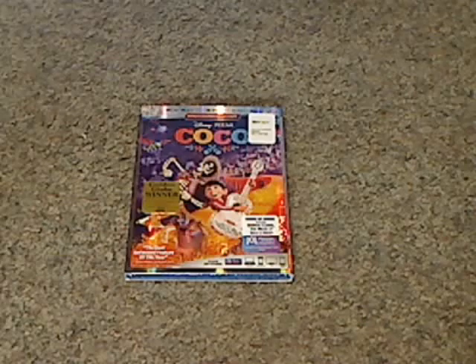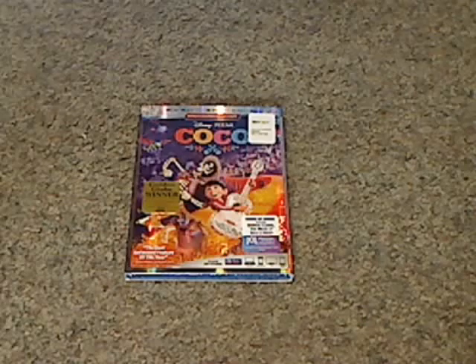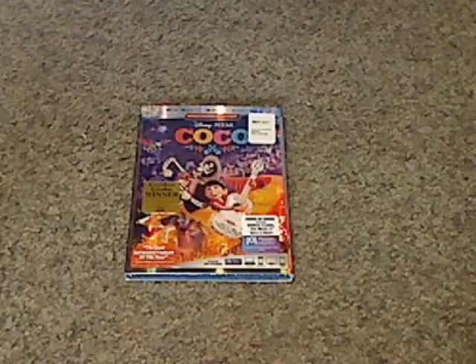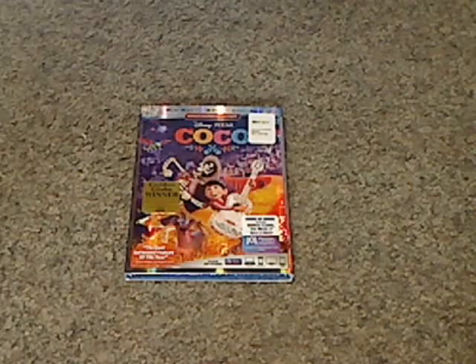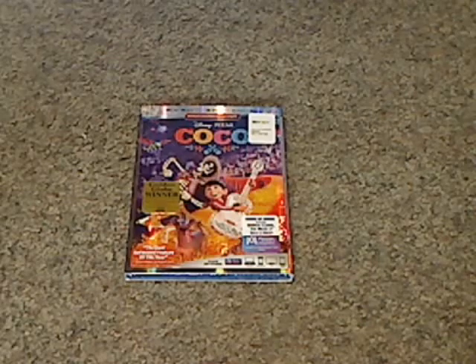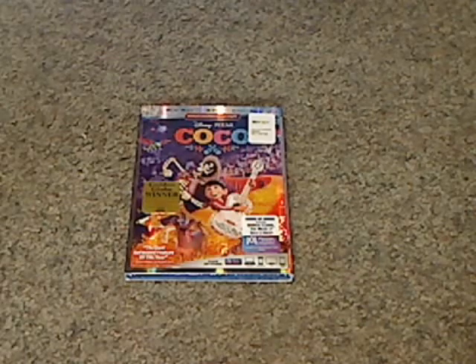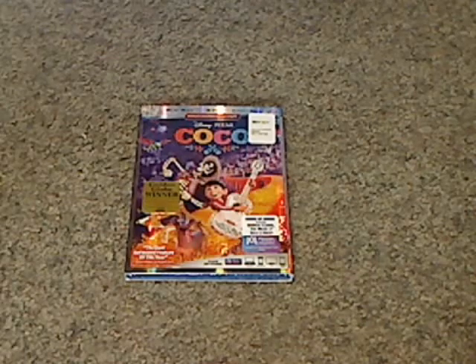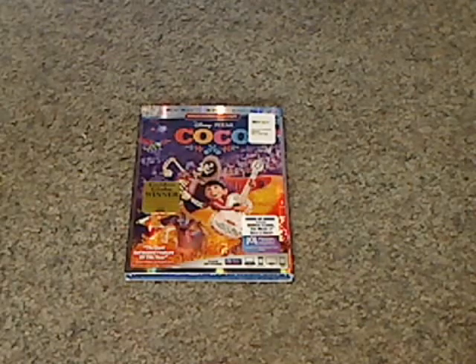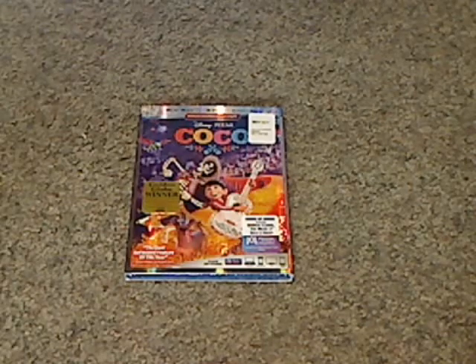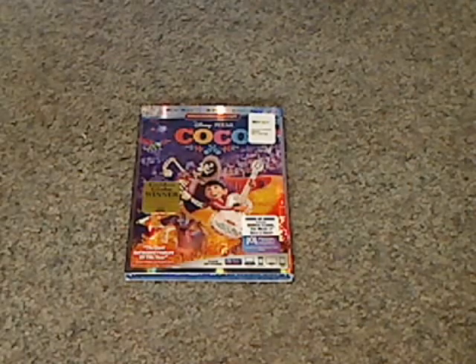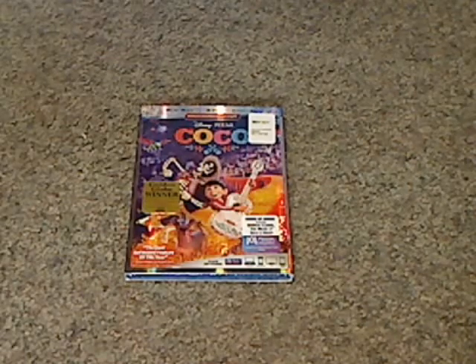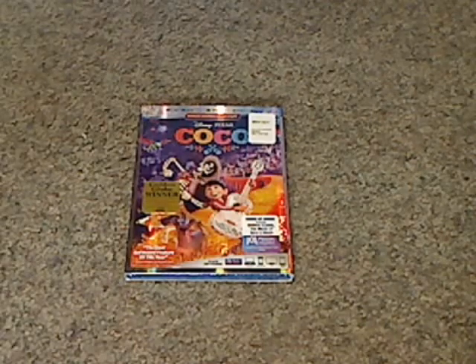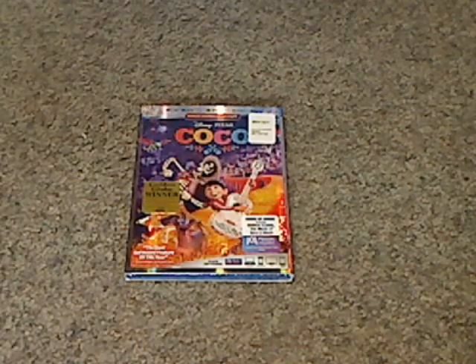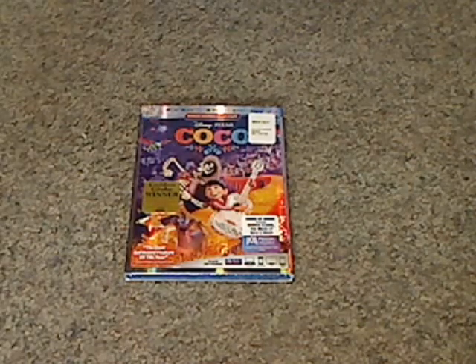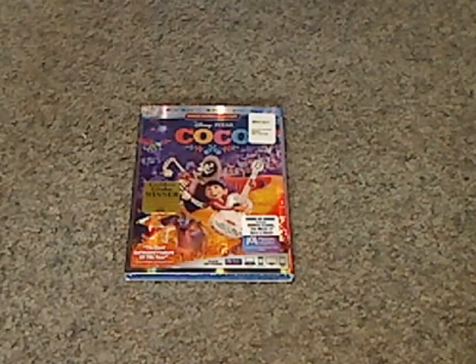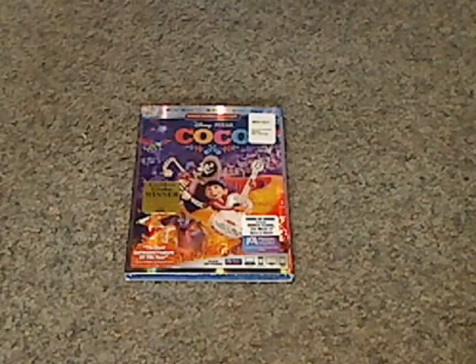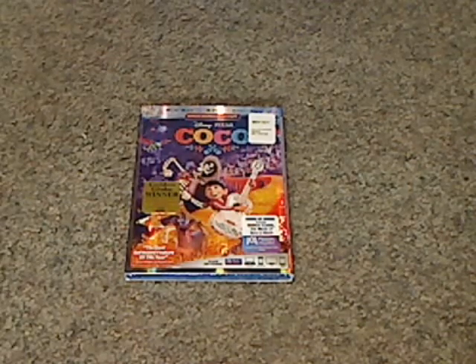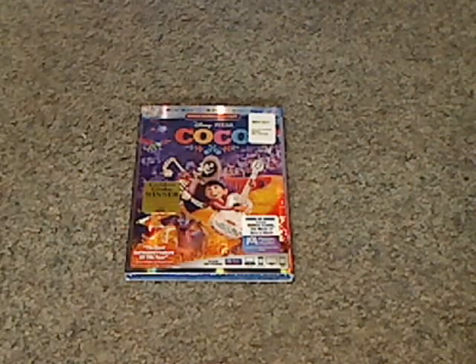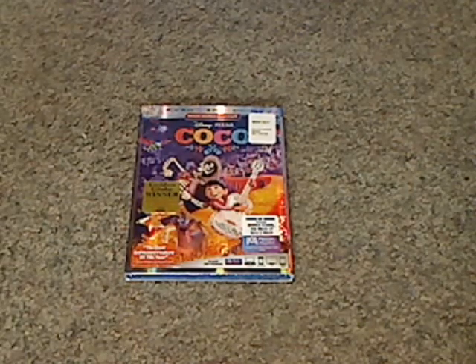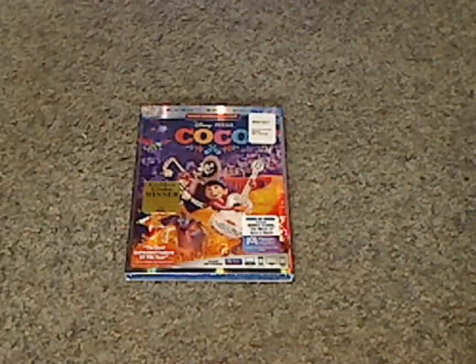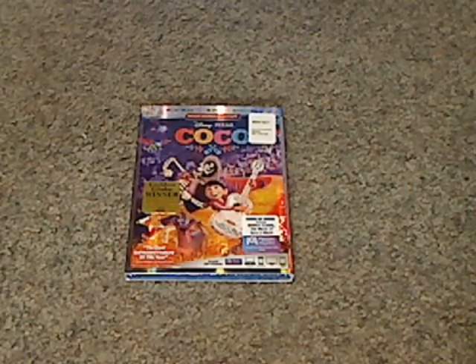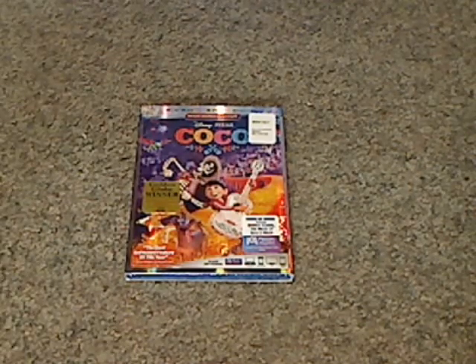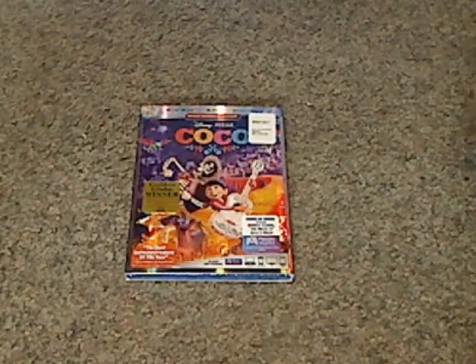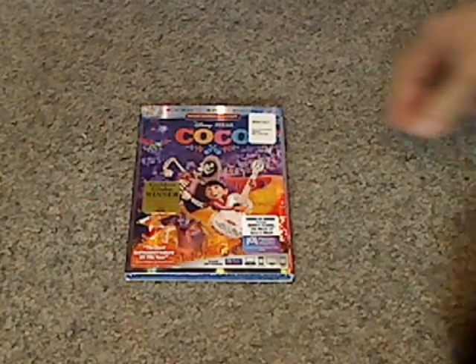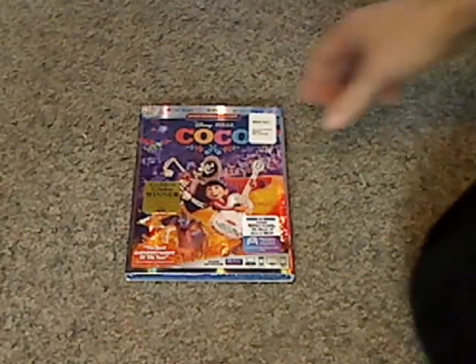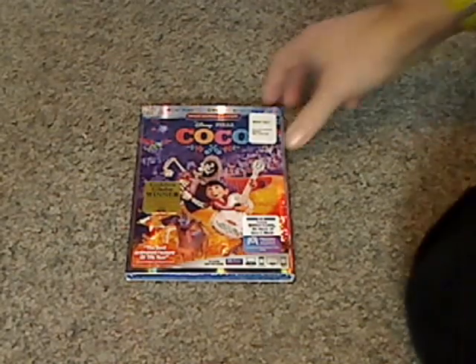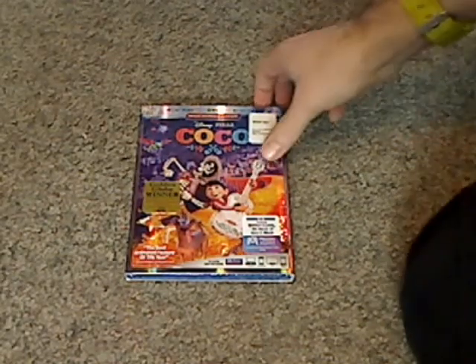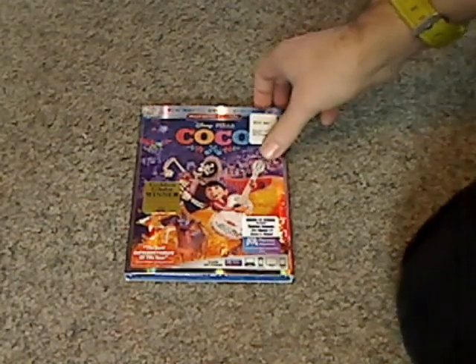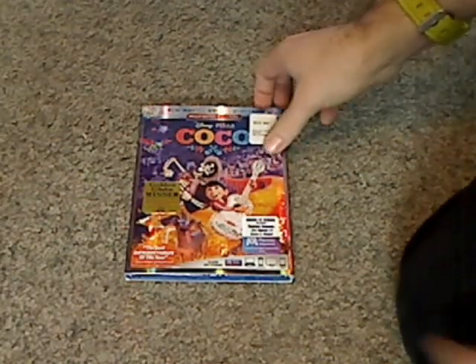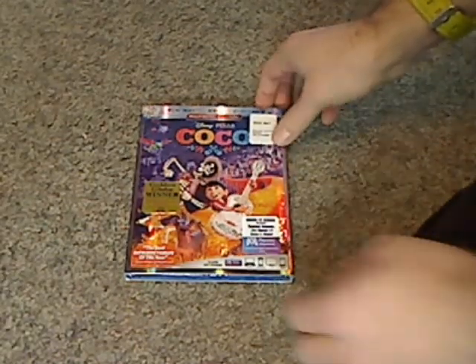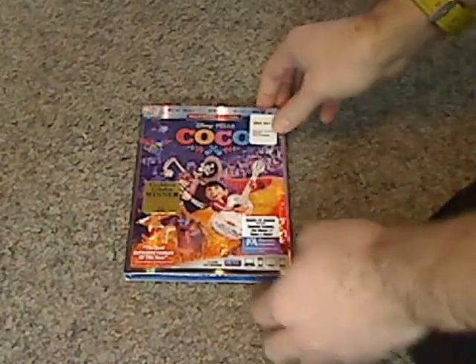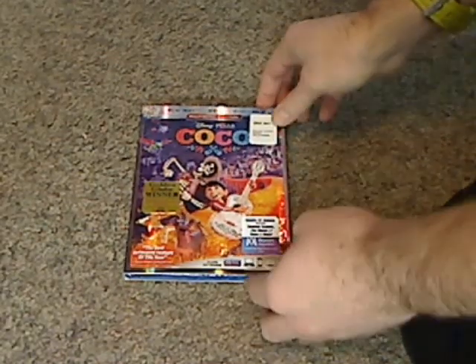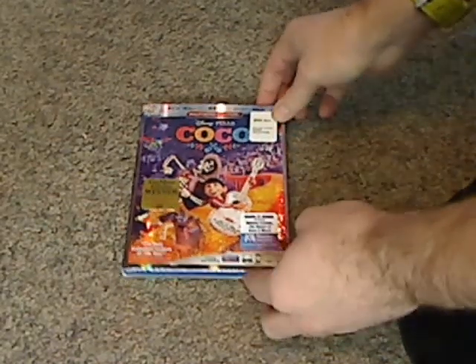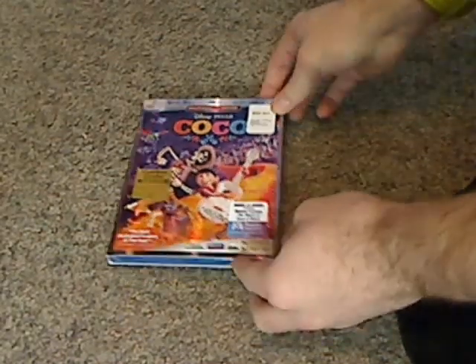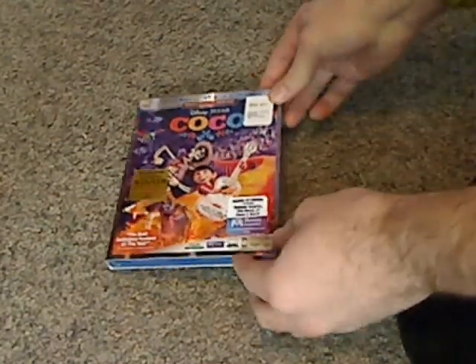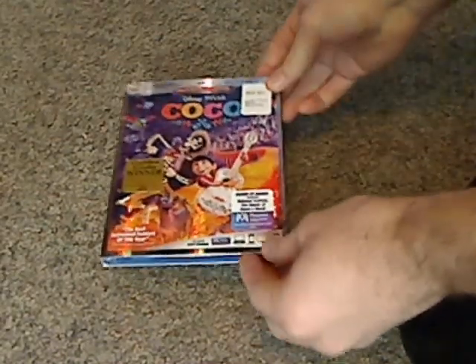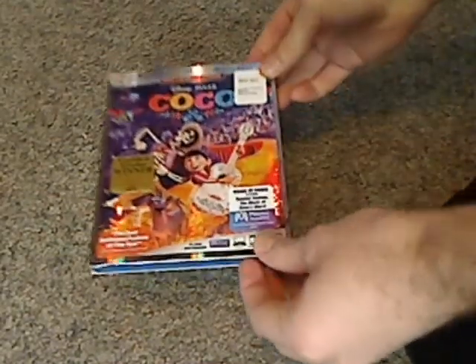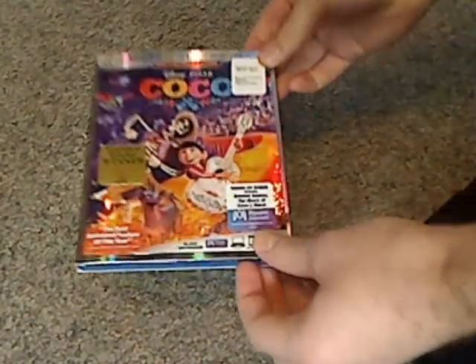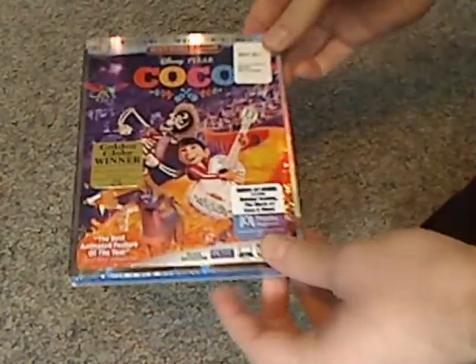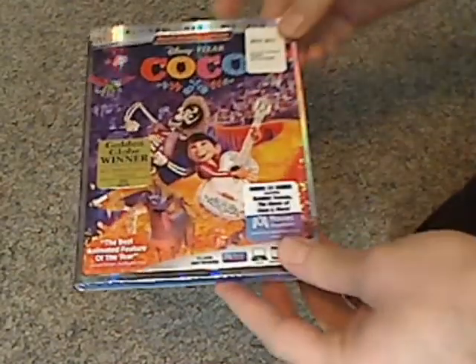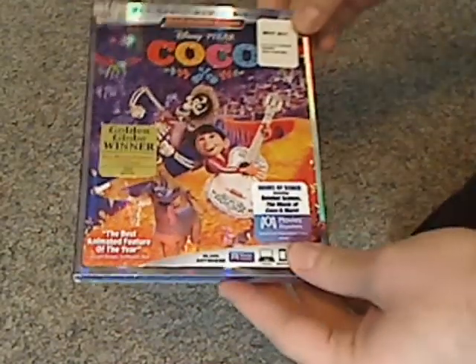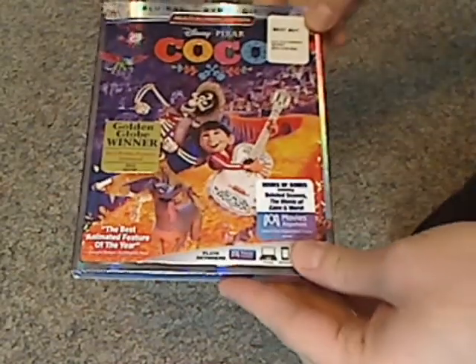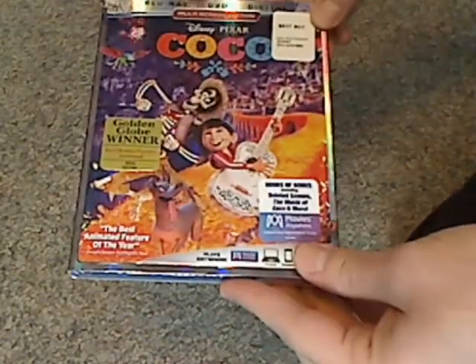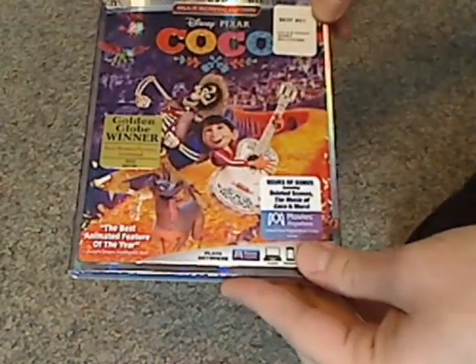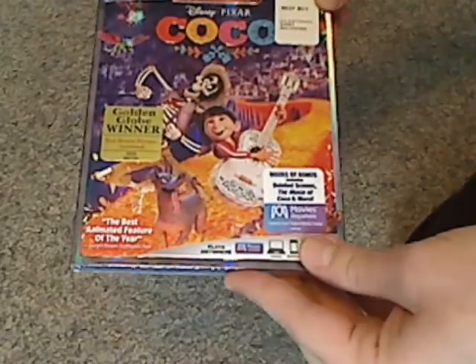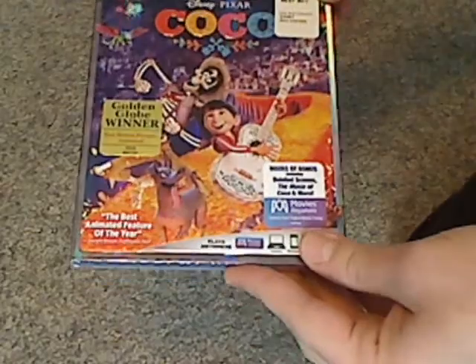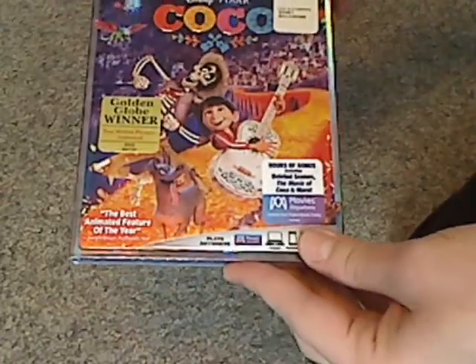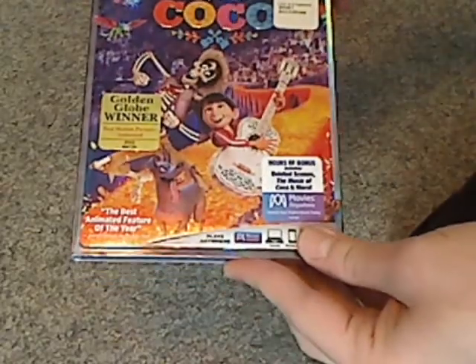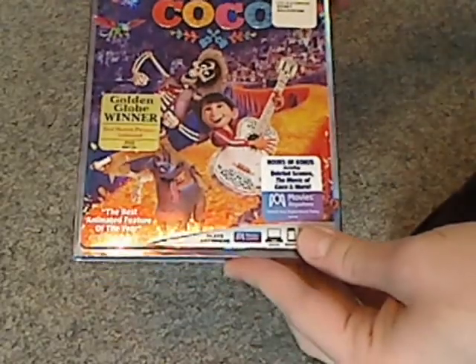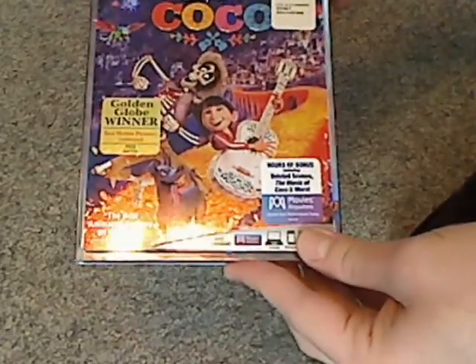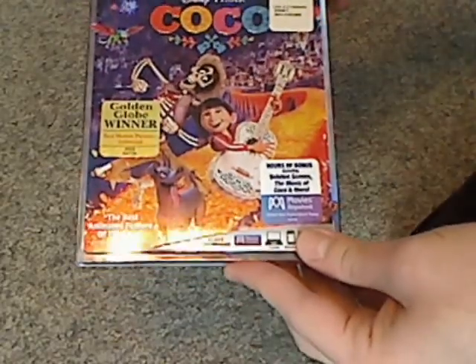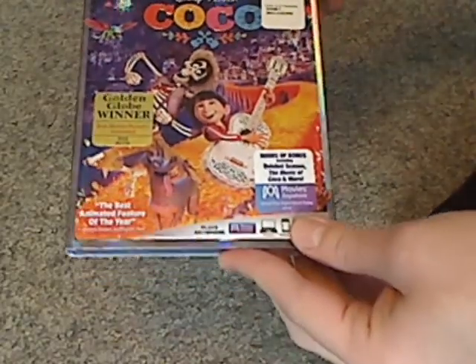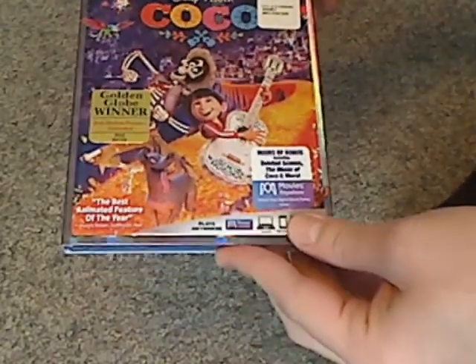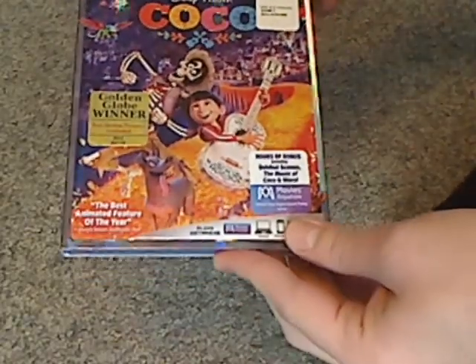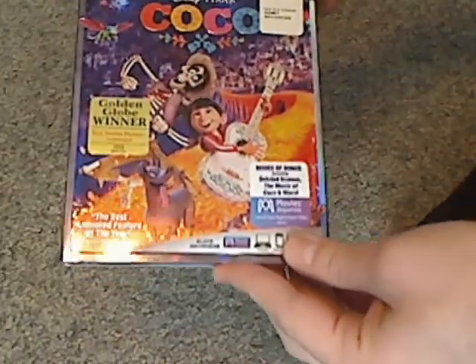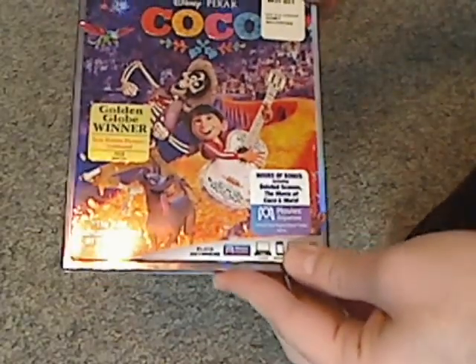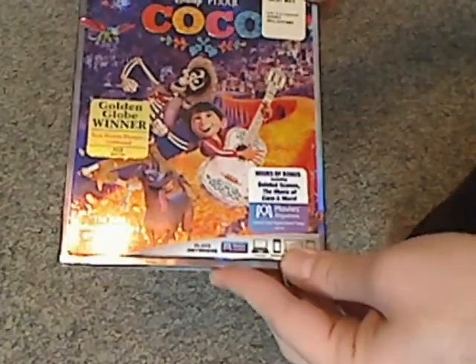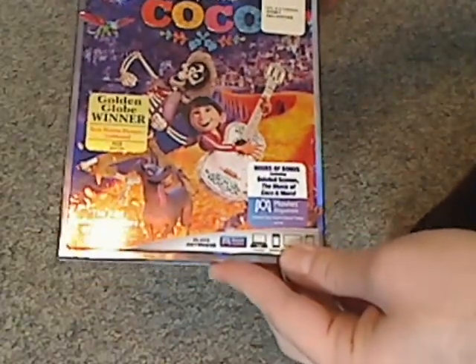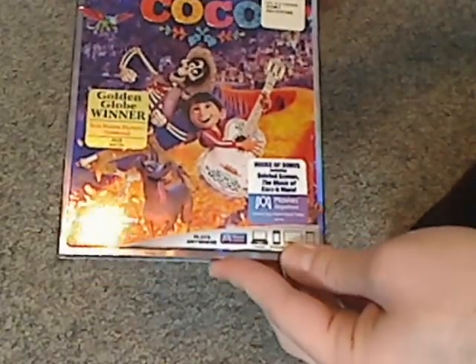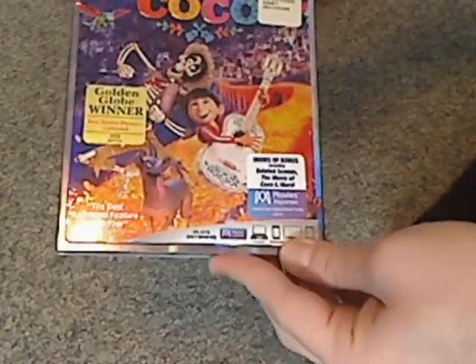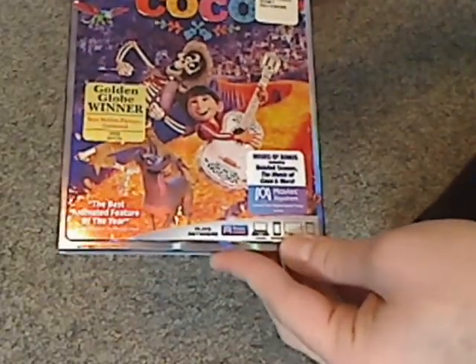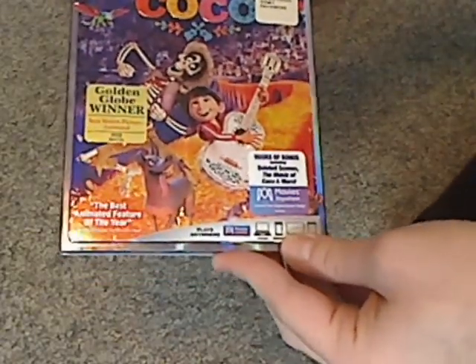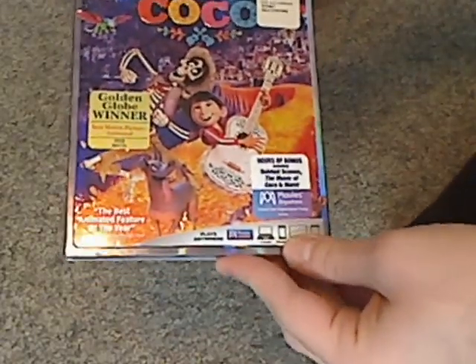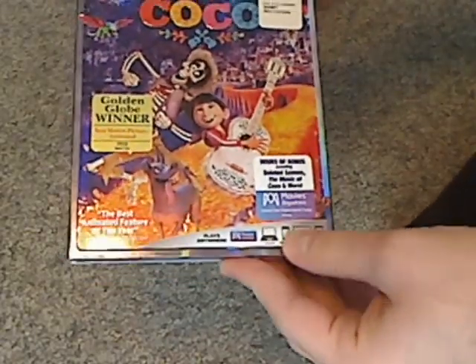Well, hello everyone, and here we are with another Blu-ray unboxing, and this one is on Disney Pixar's Coco, which was just released today.